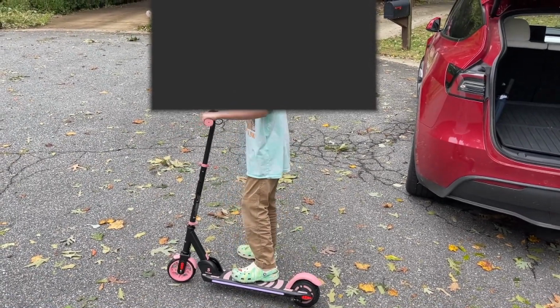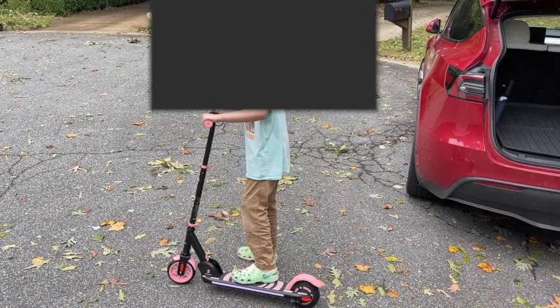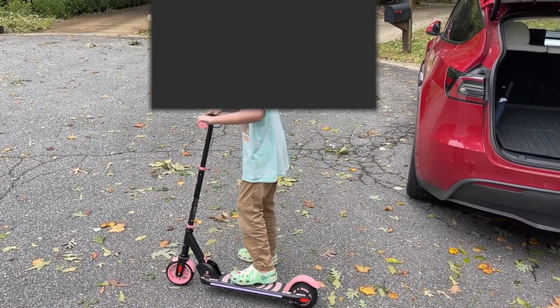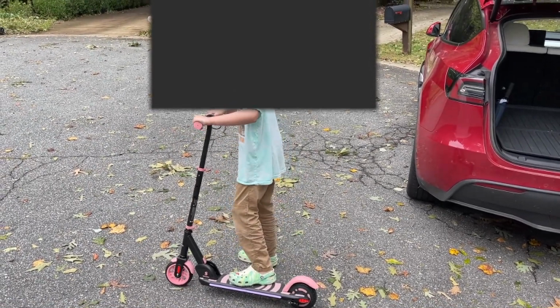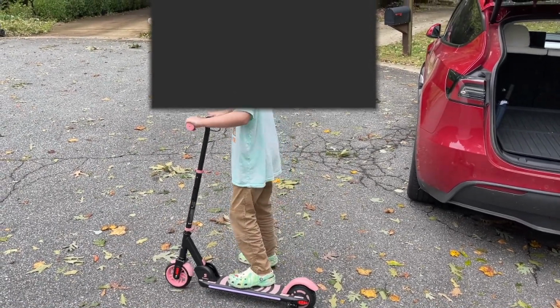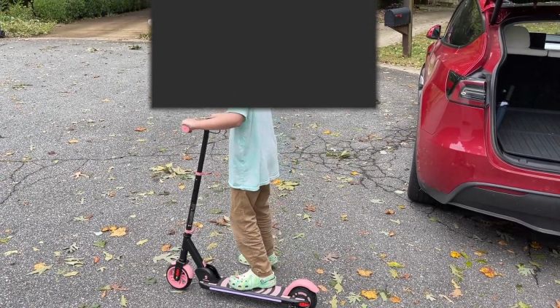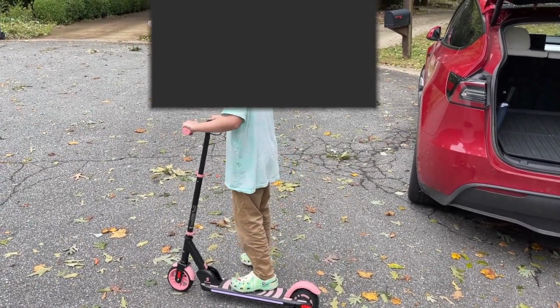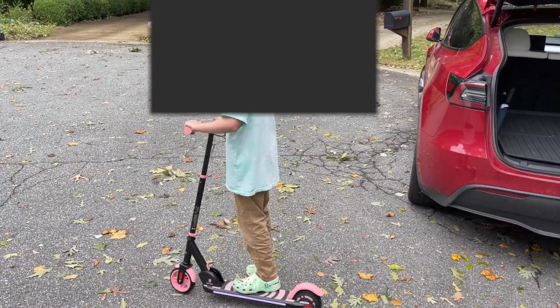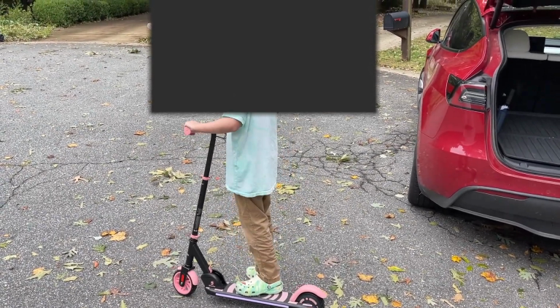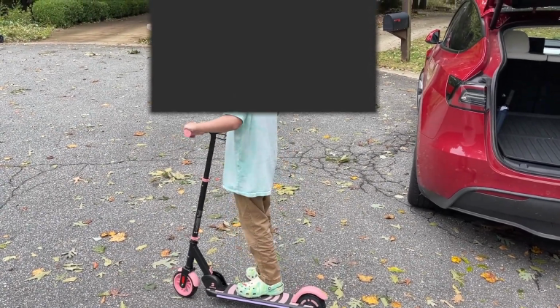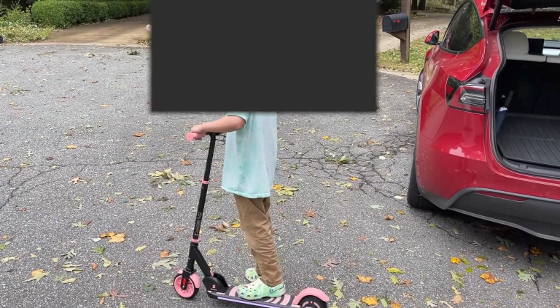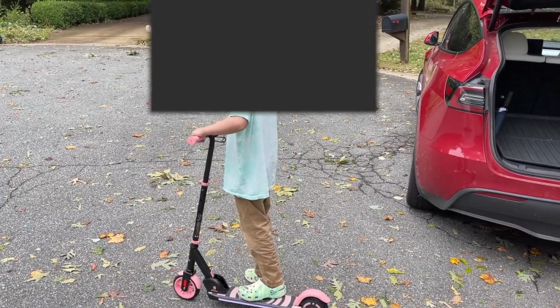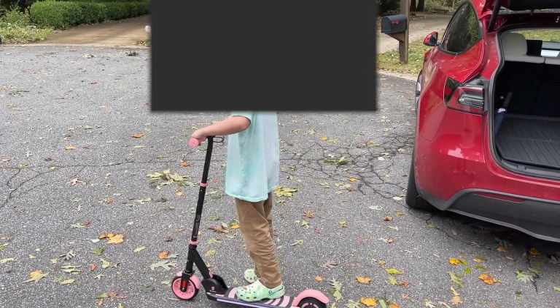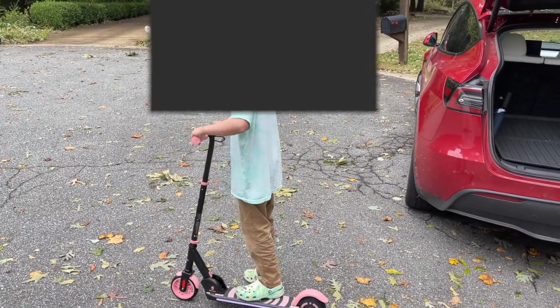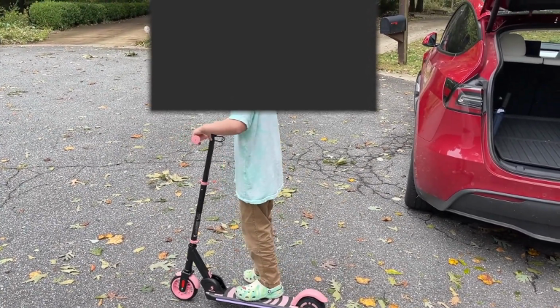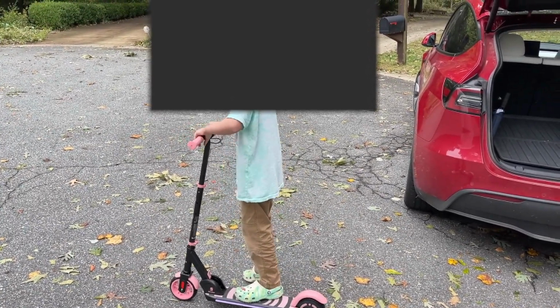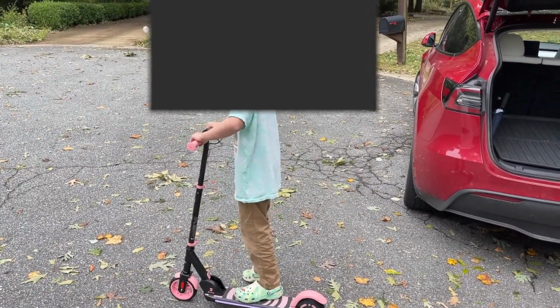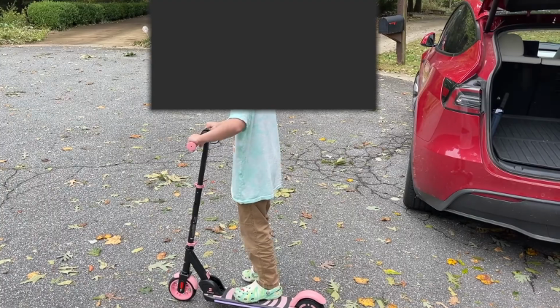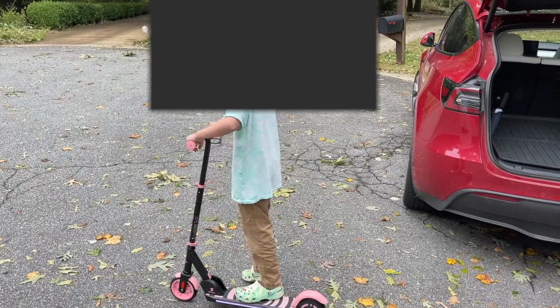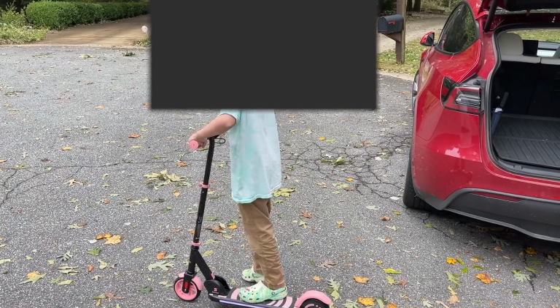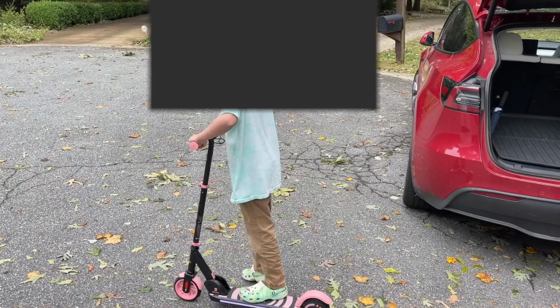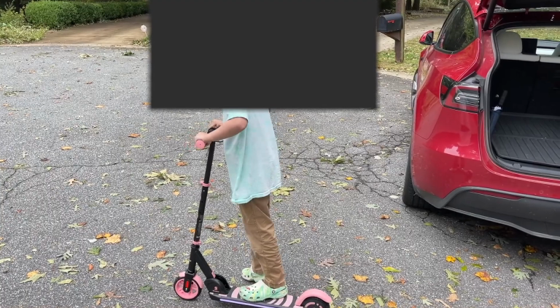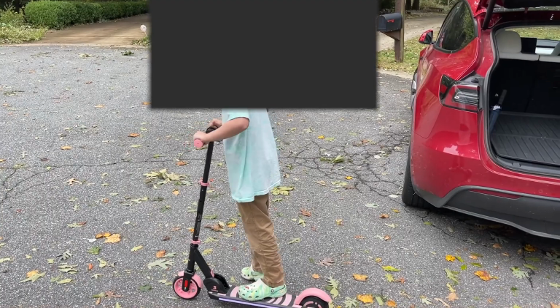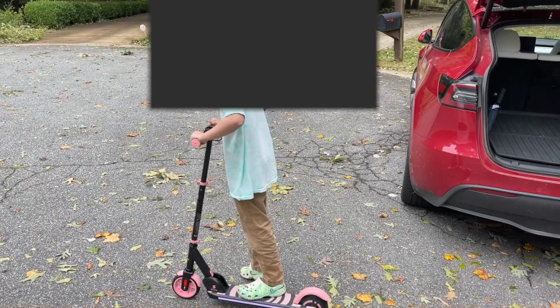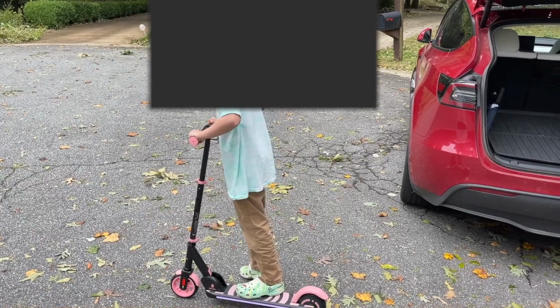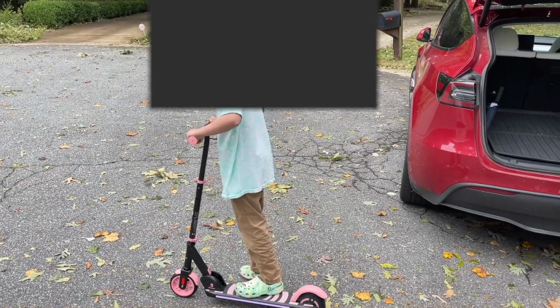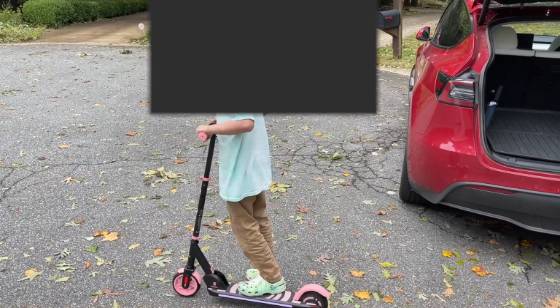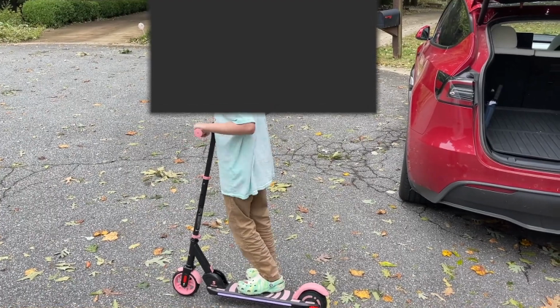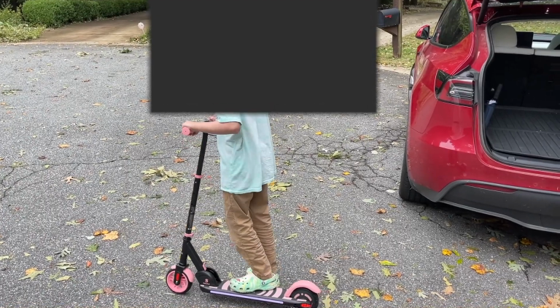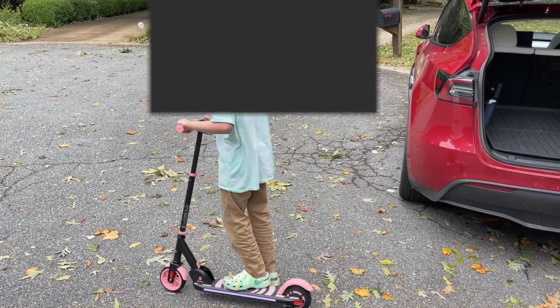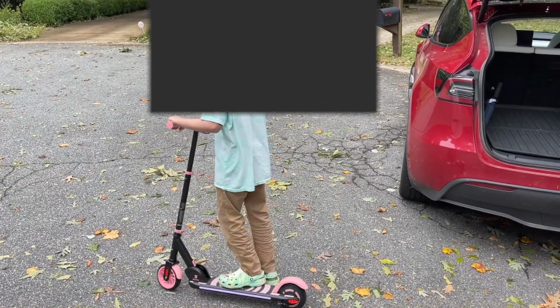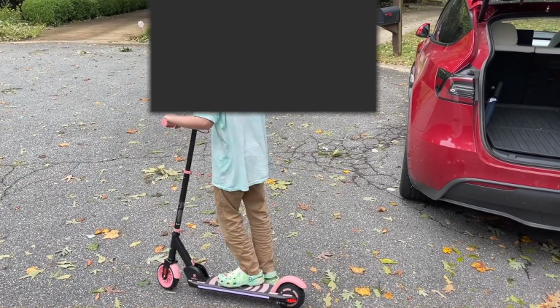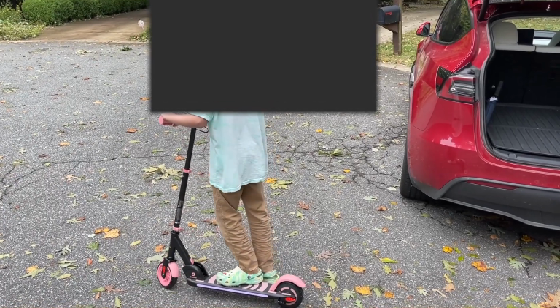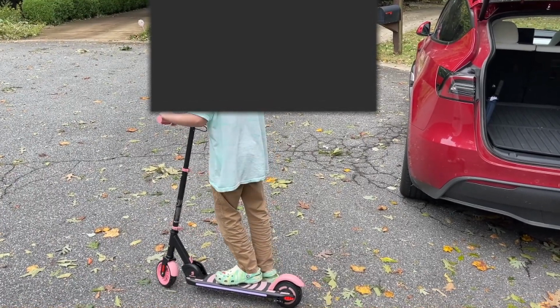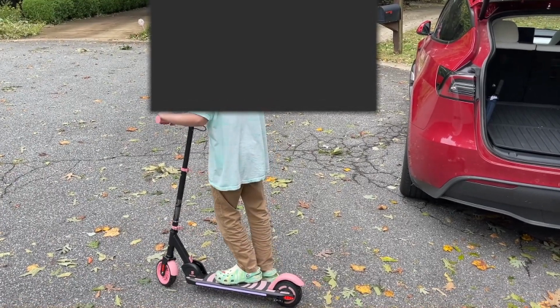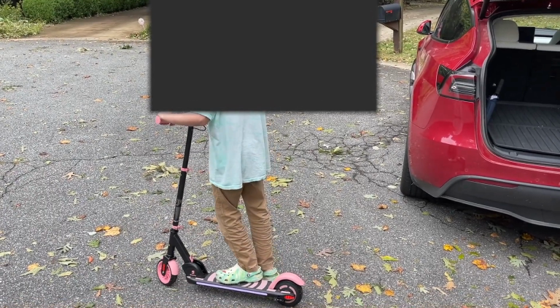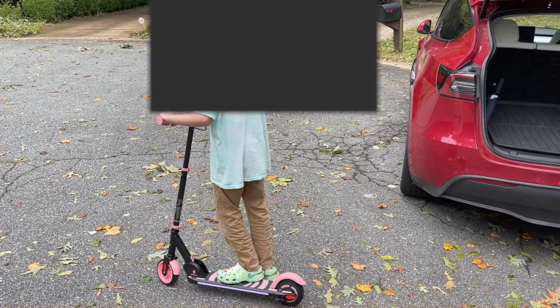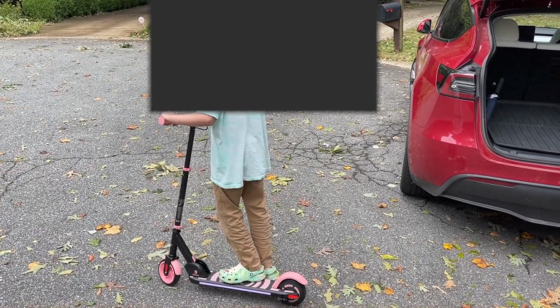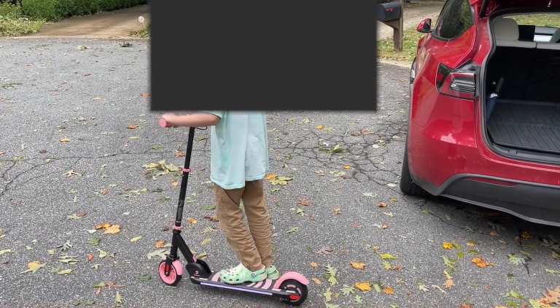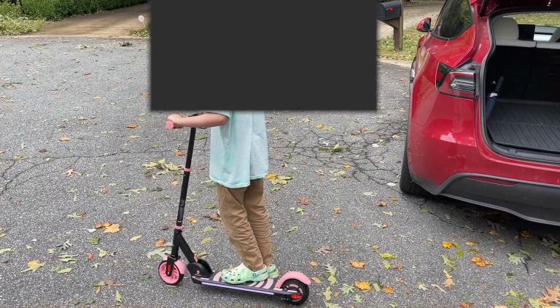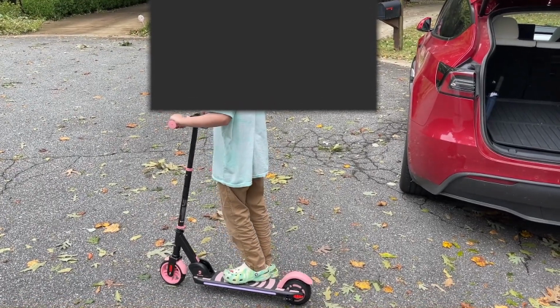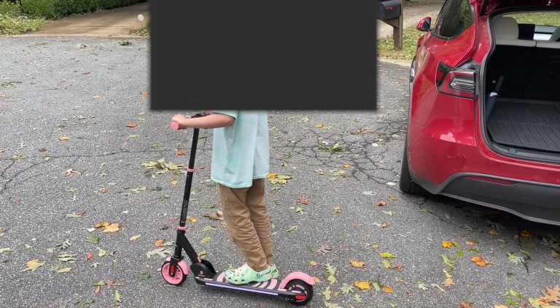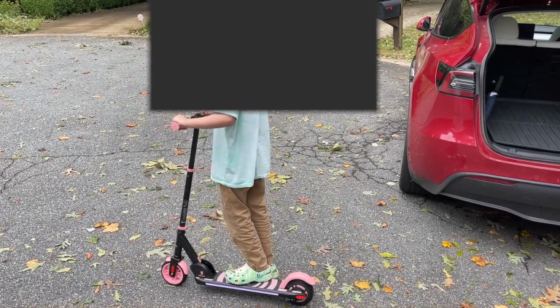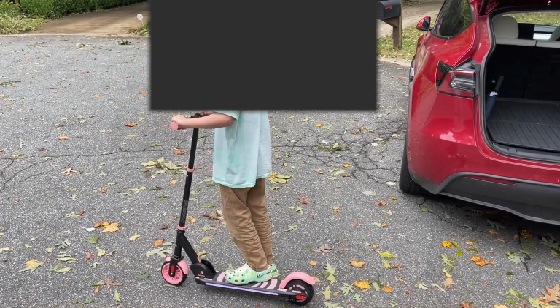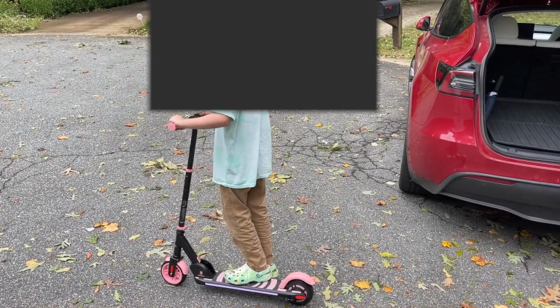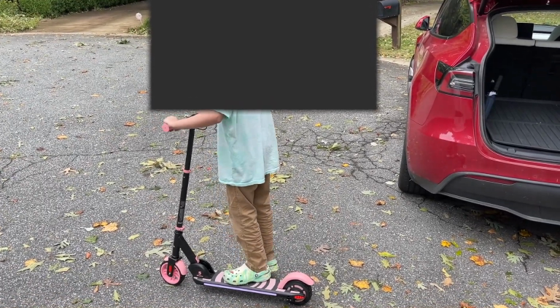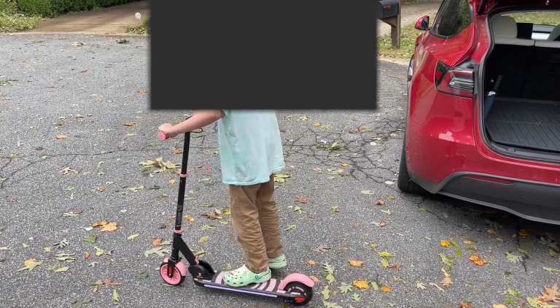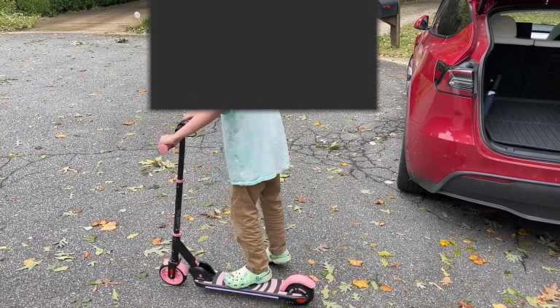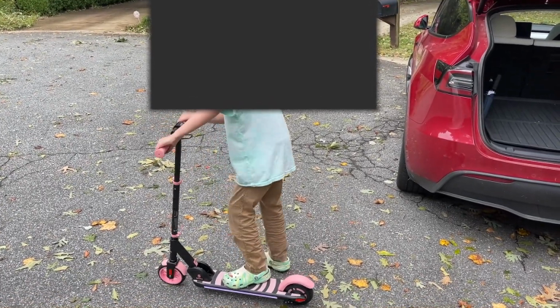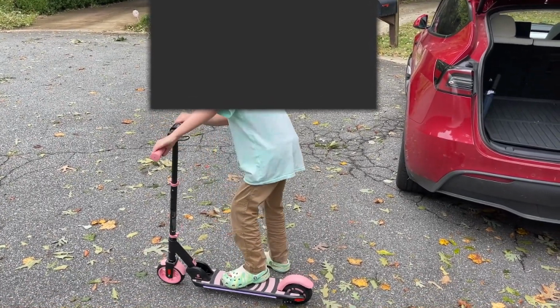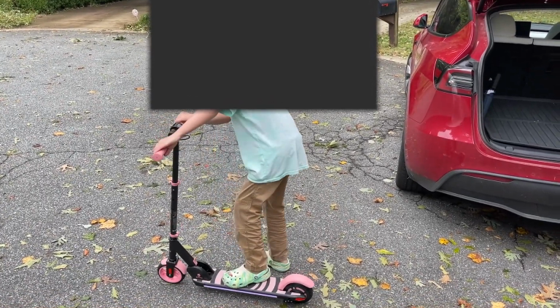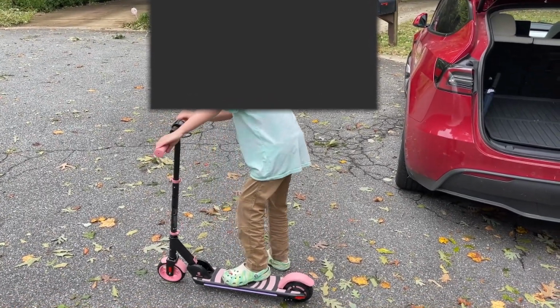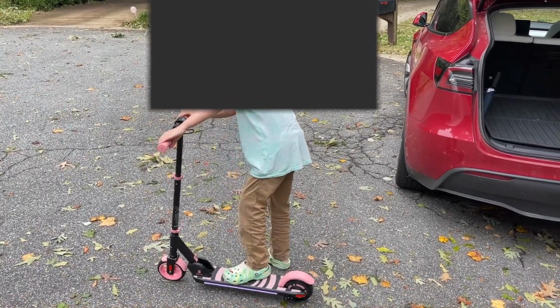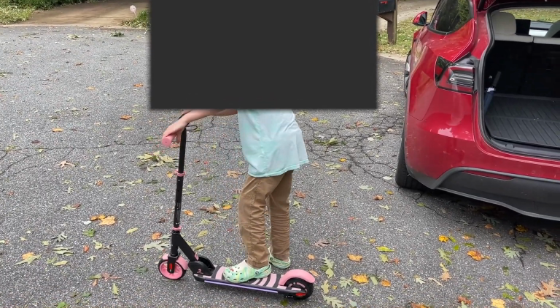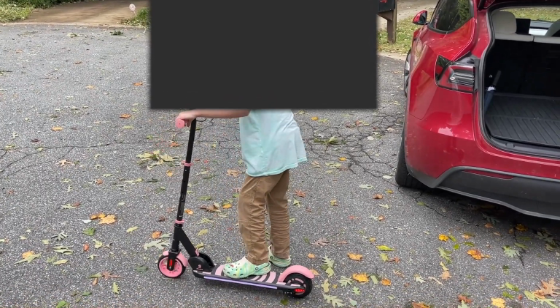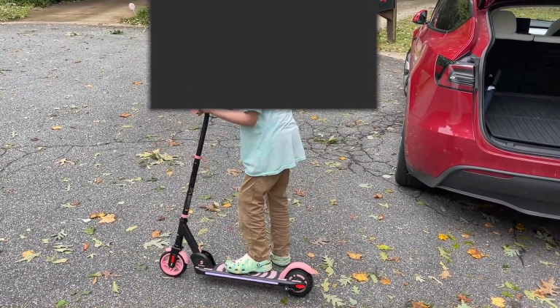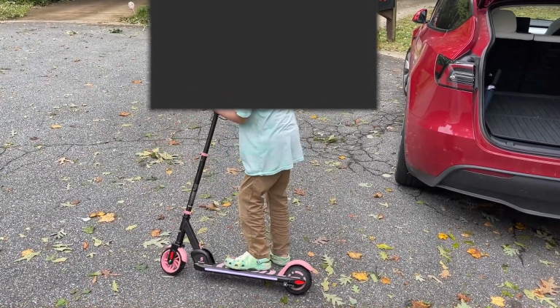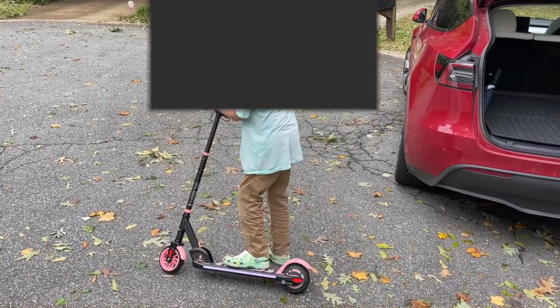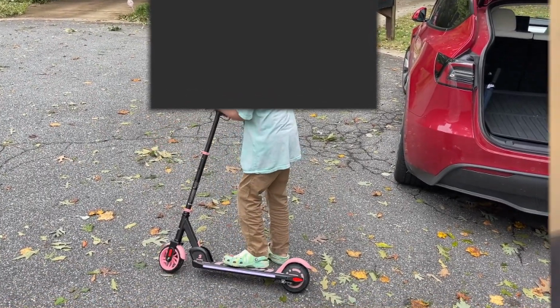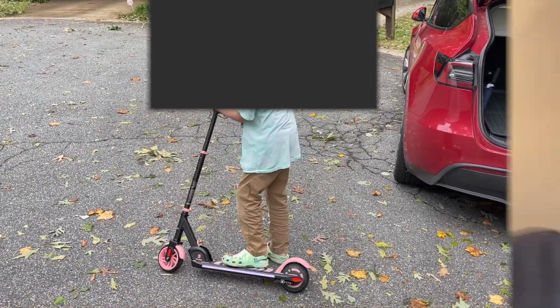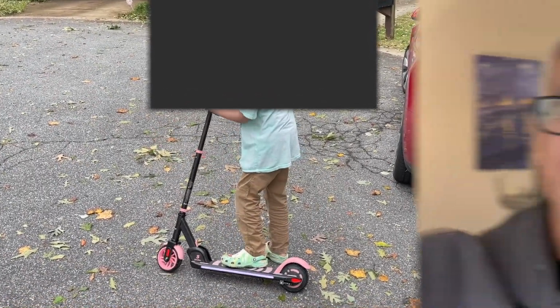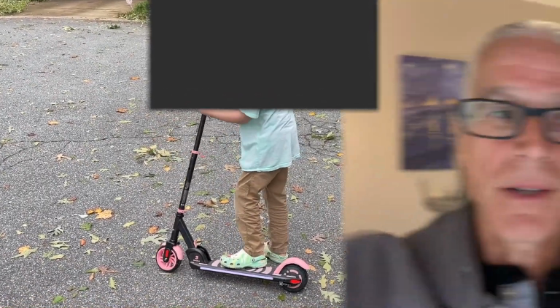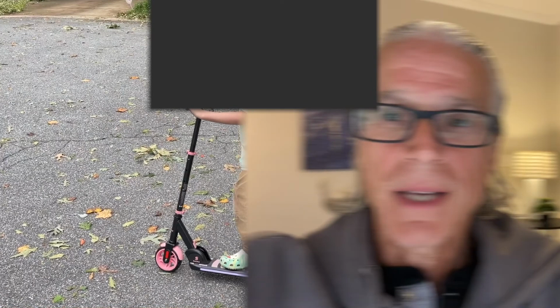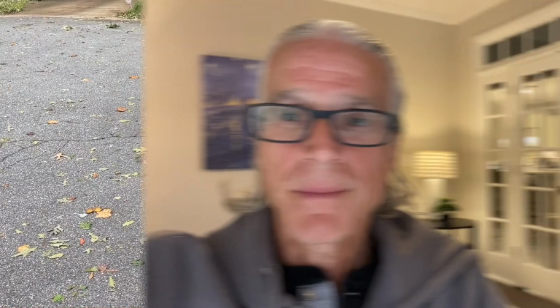You like the Bluetooth speaker? Yeah, I like the Bluetooth speaker. That's pretty cool. You like the lights? Yeah, we need to see those lights at night — they're hard to see during the day.